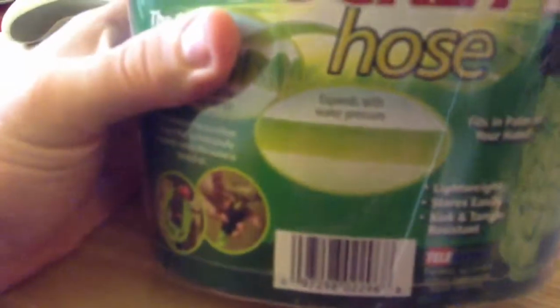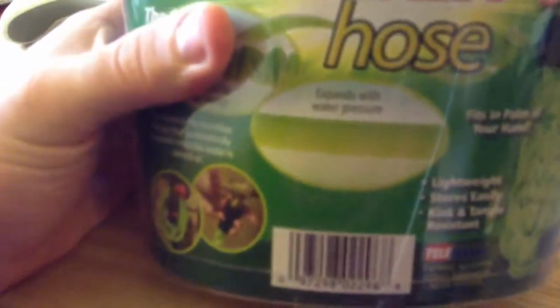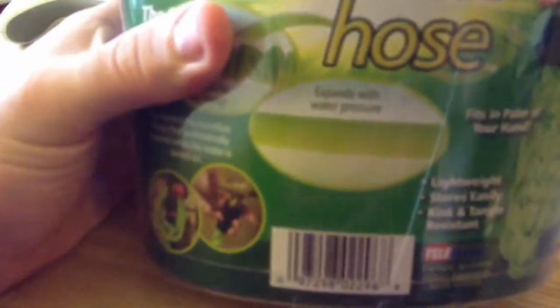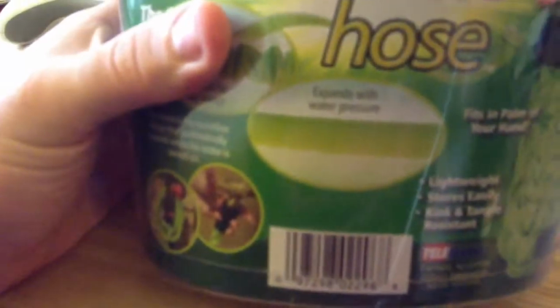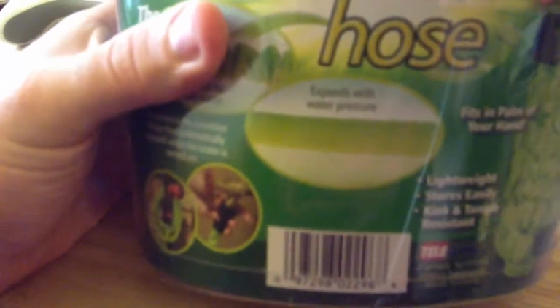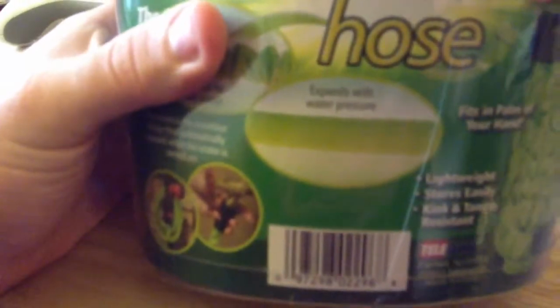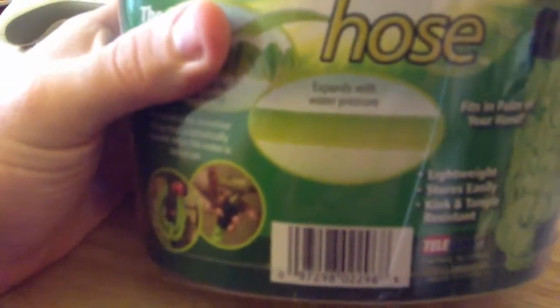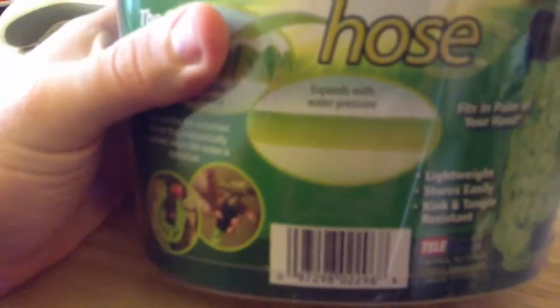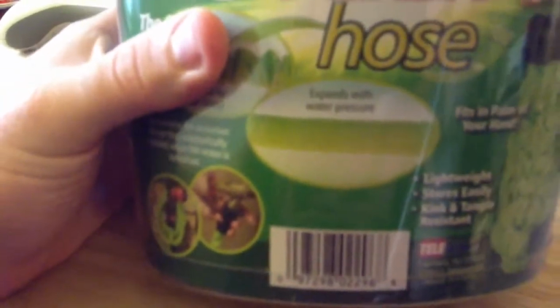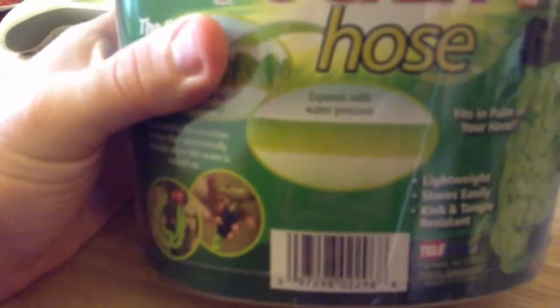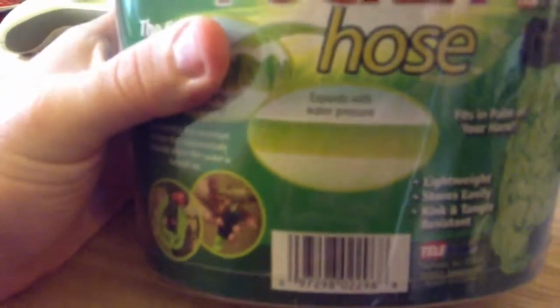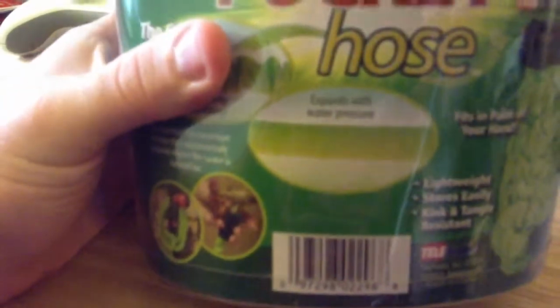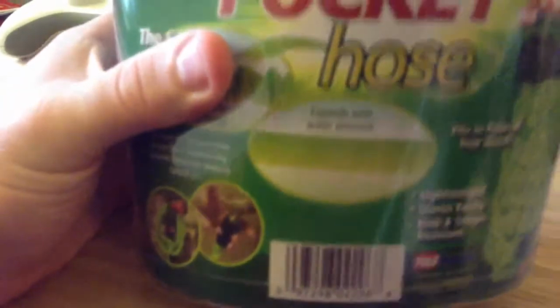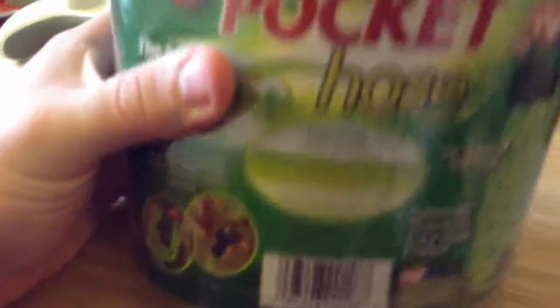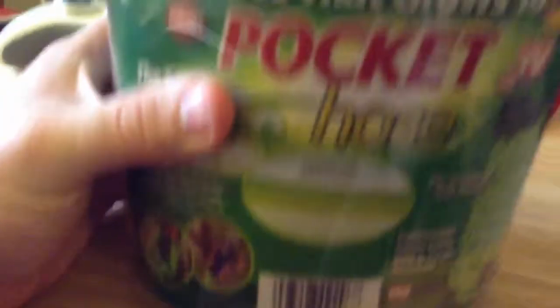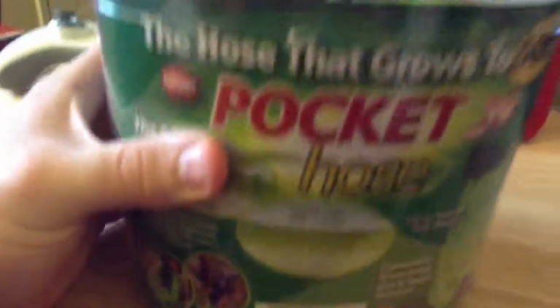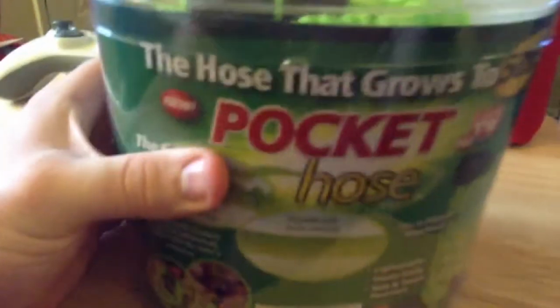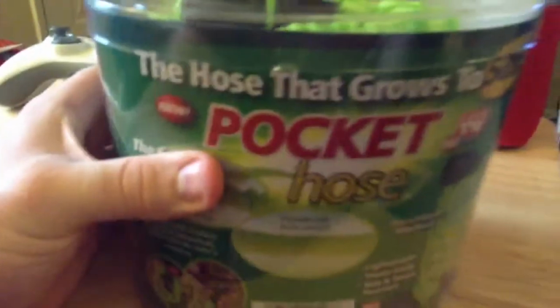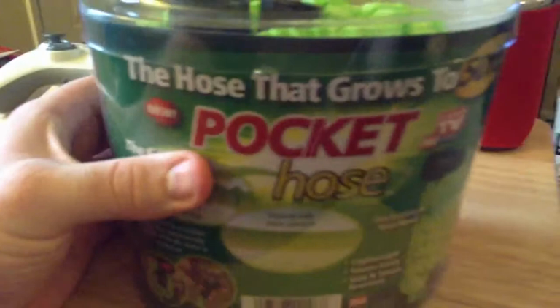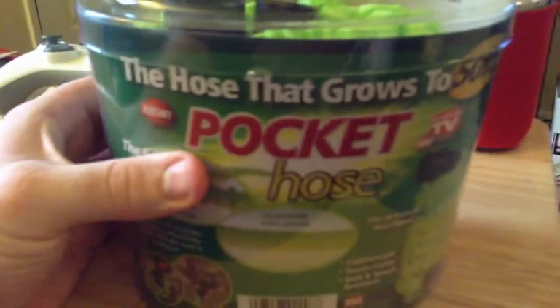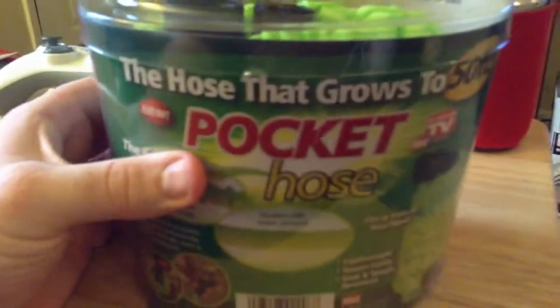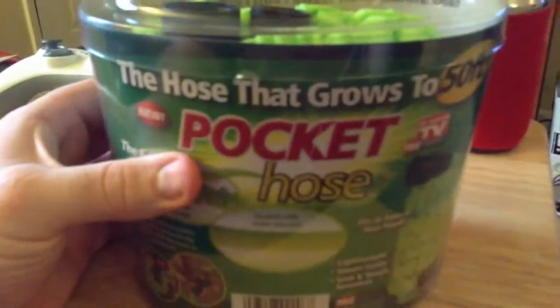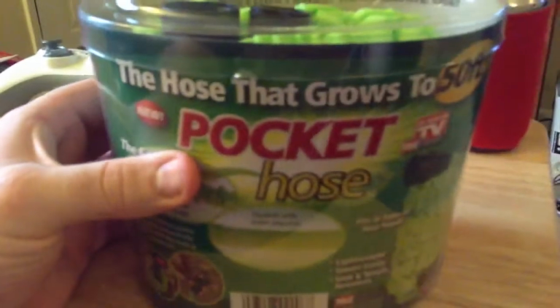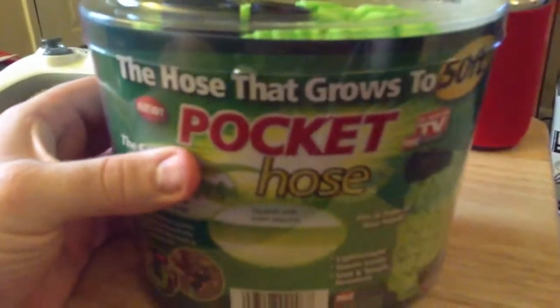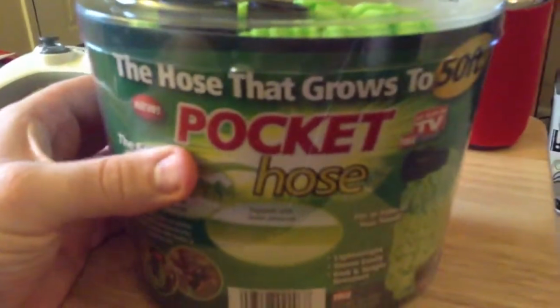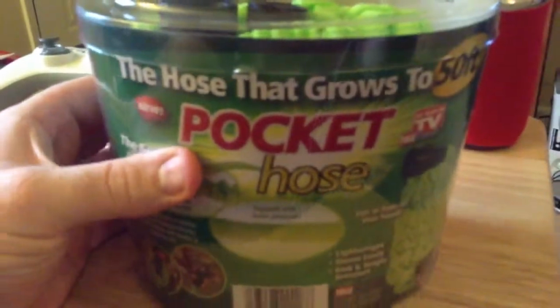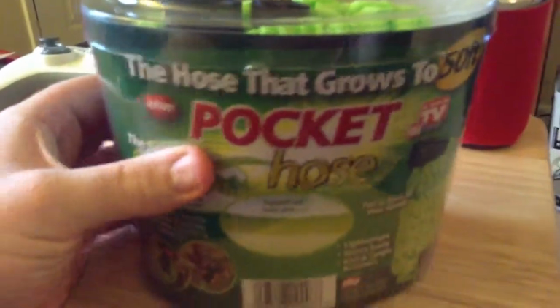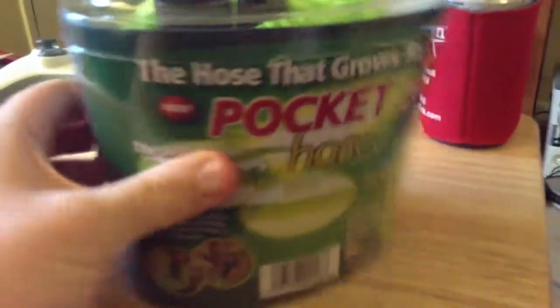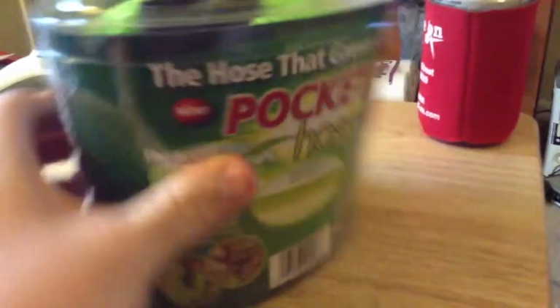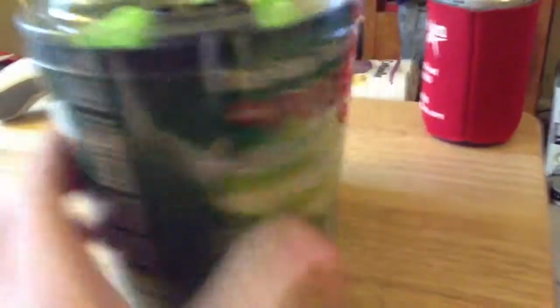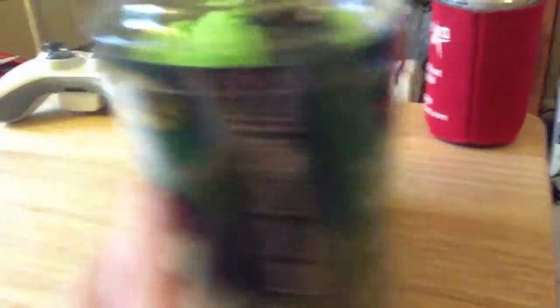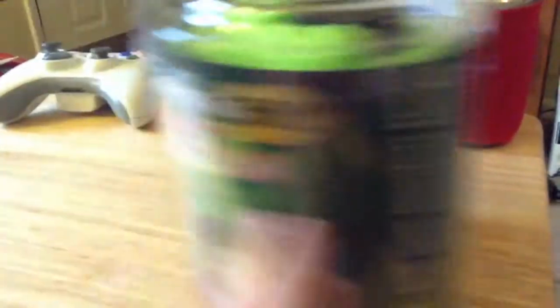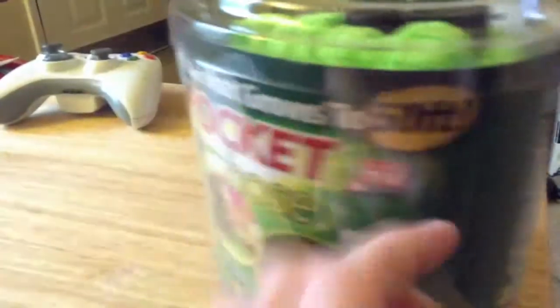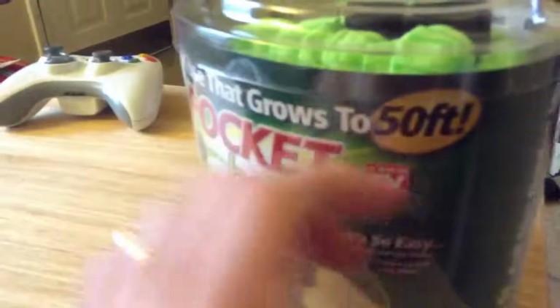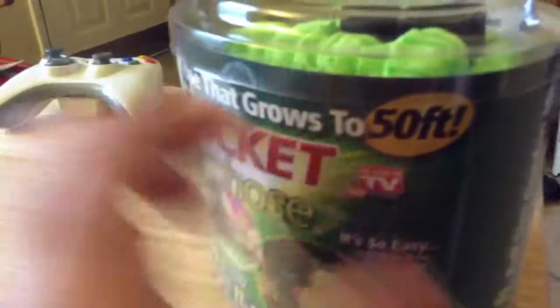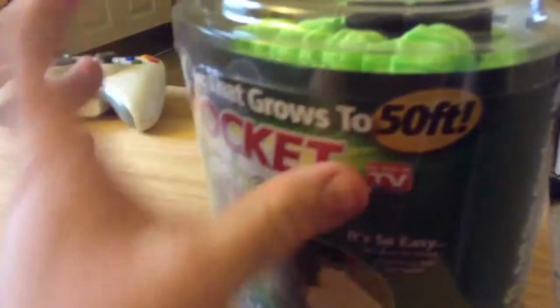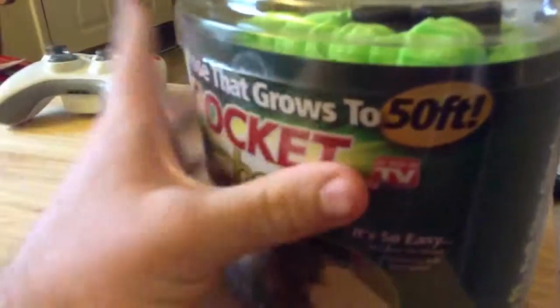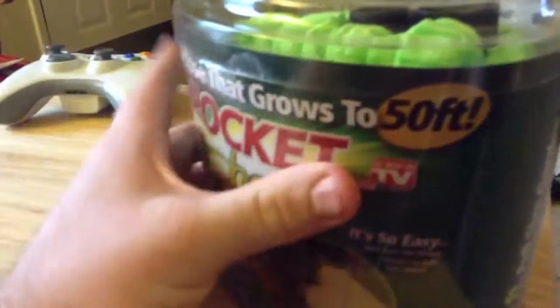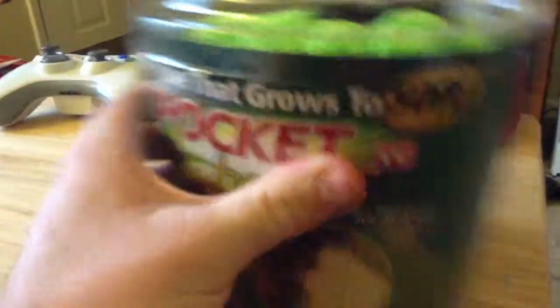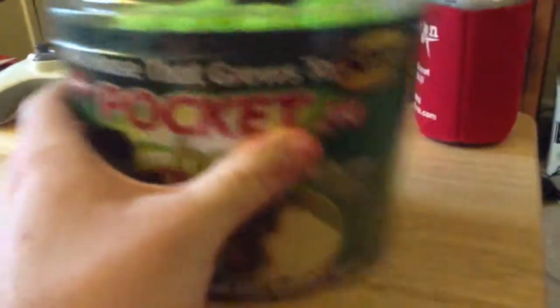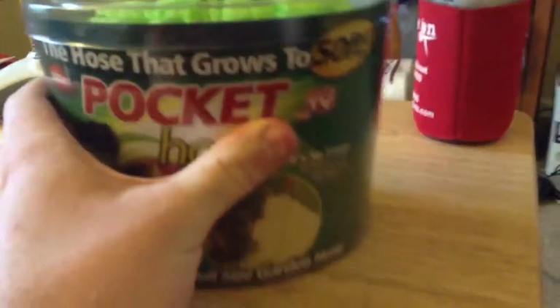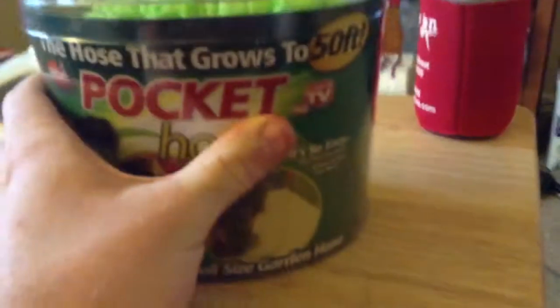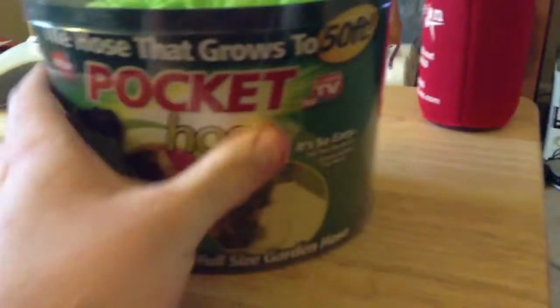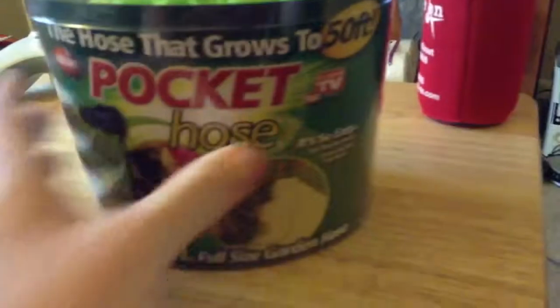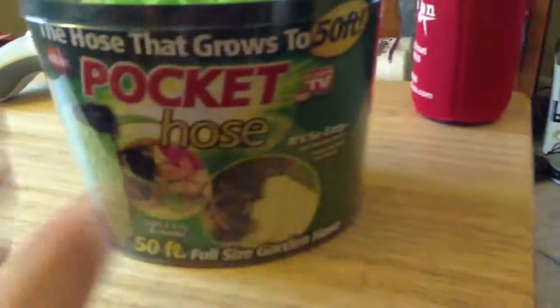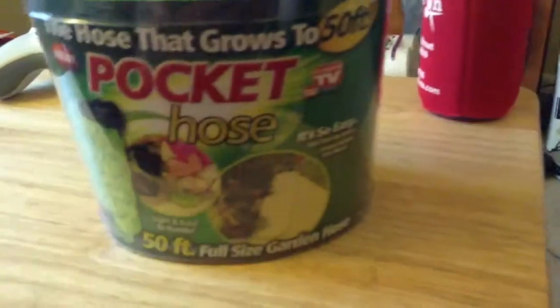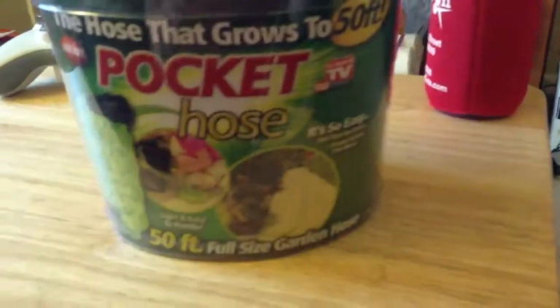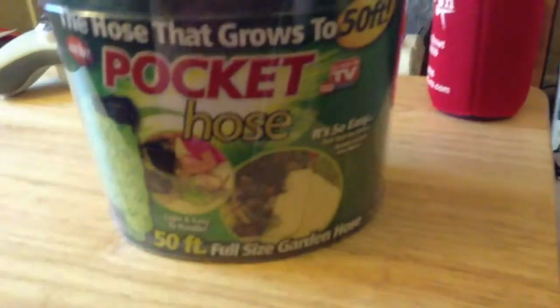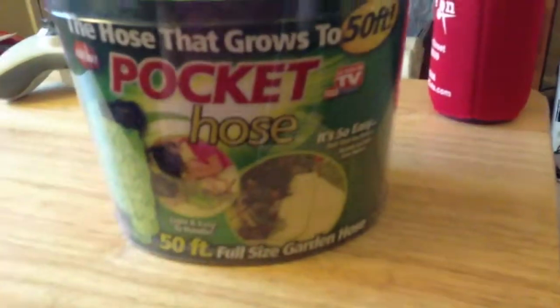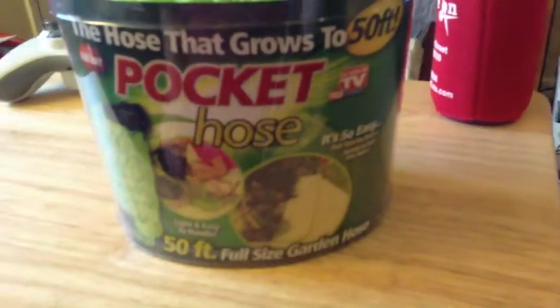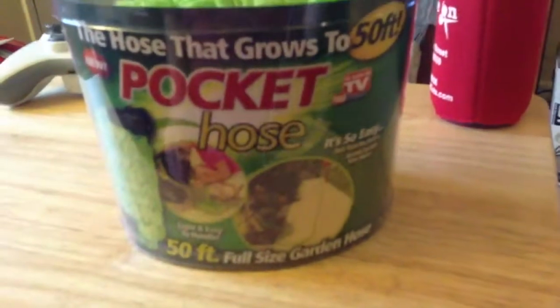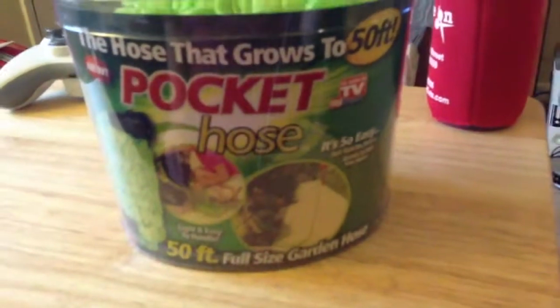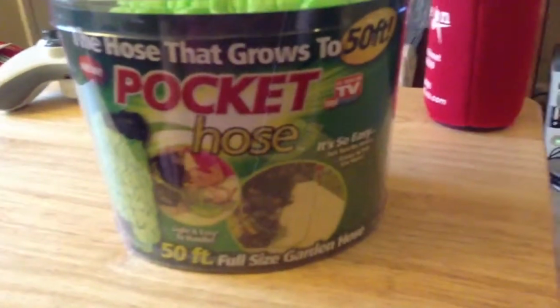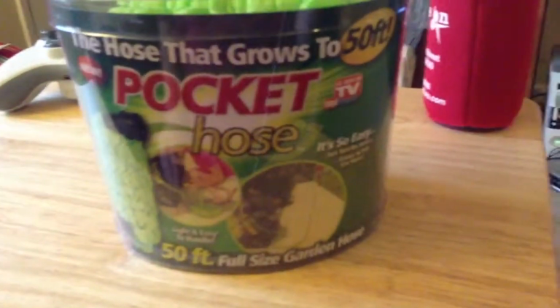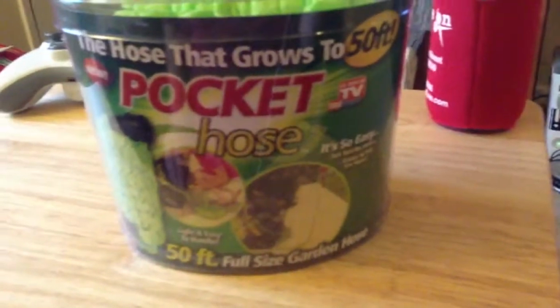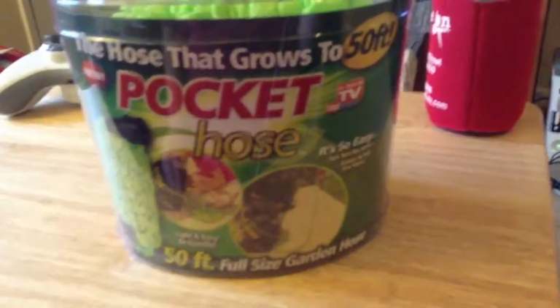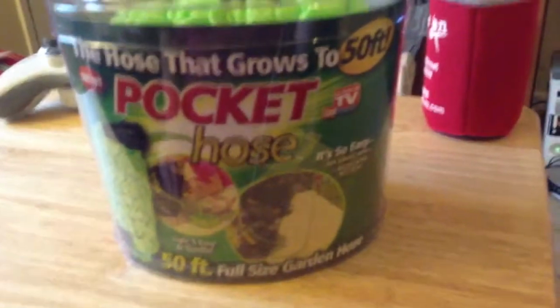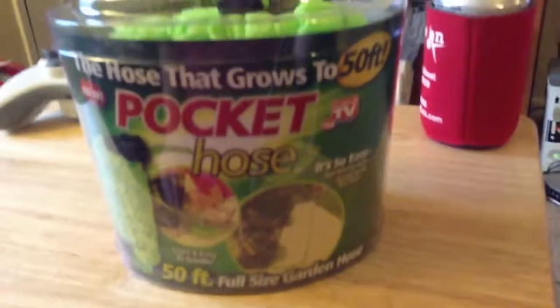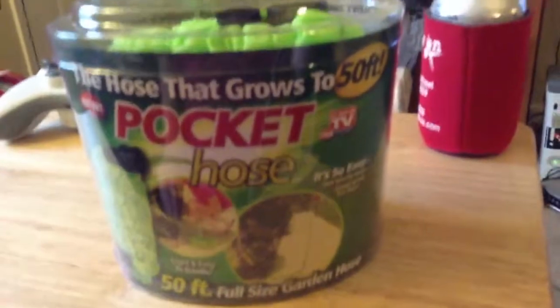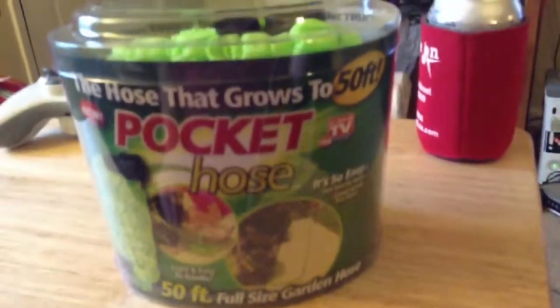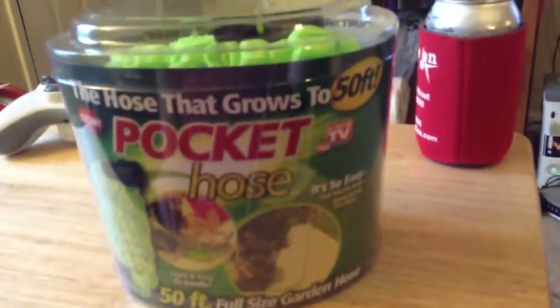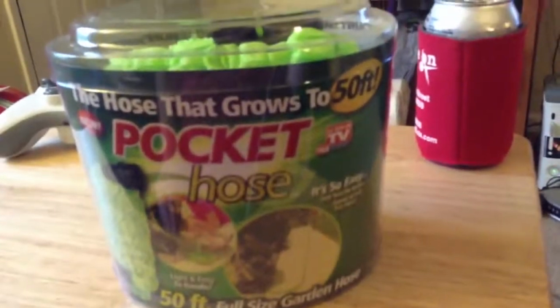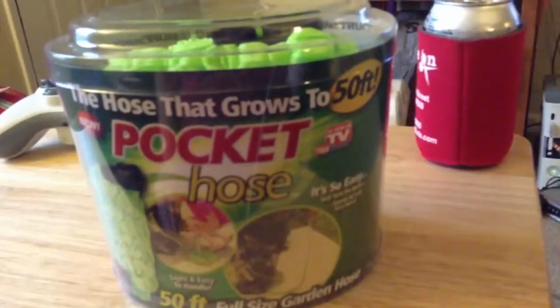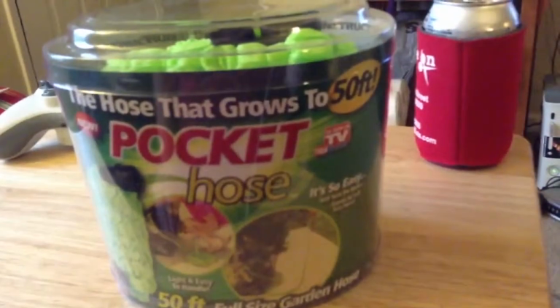That's it guys — the Pocket Hose. Hope you guys enjoyed it. Talk to you soon. Peace.